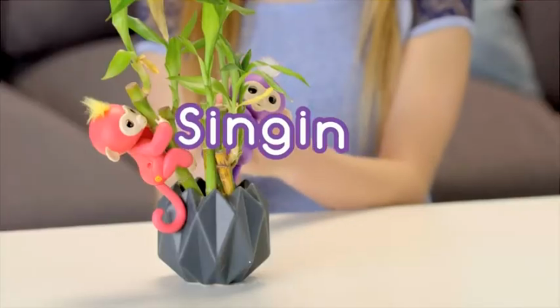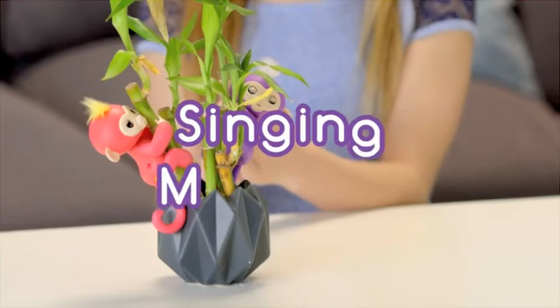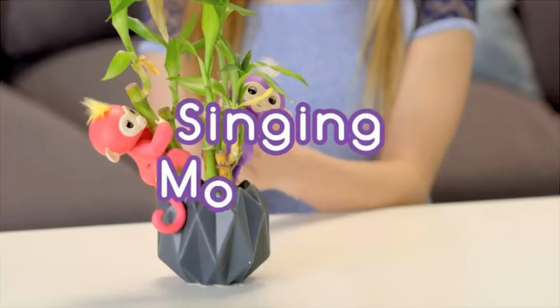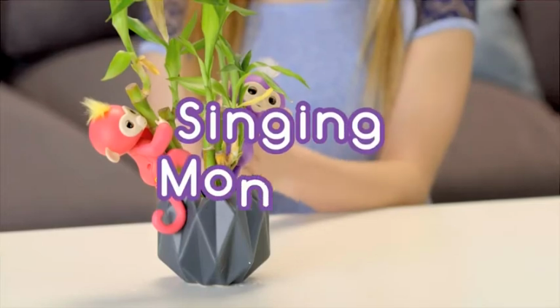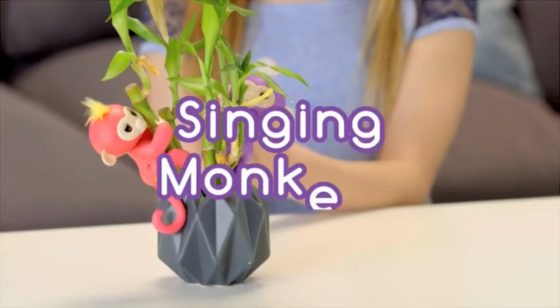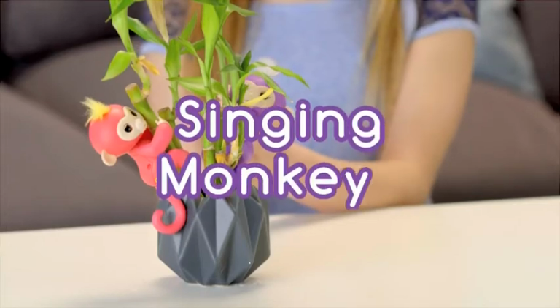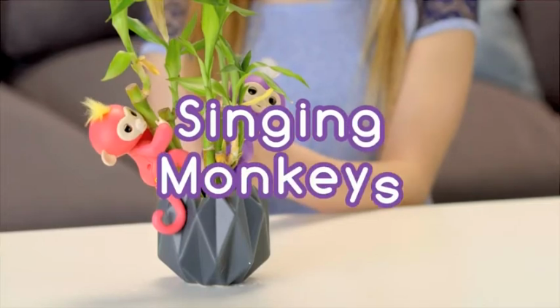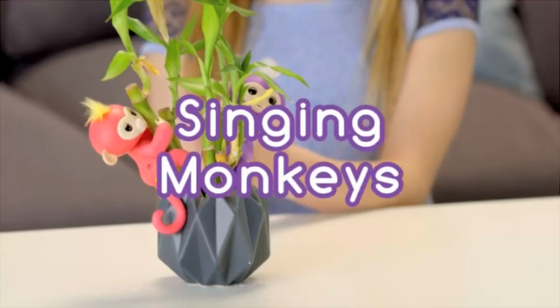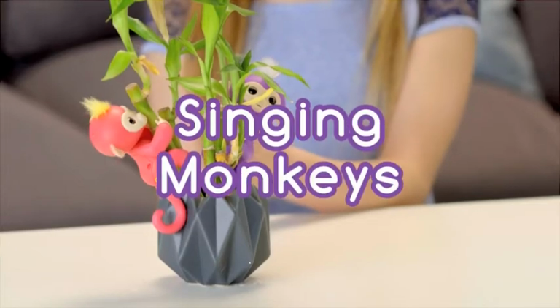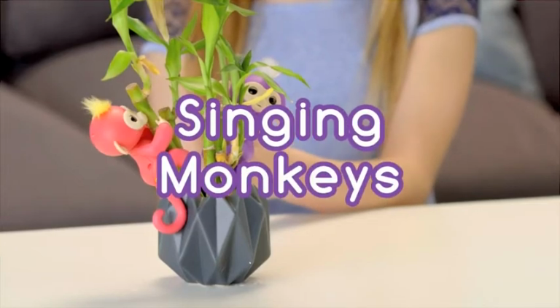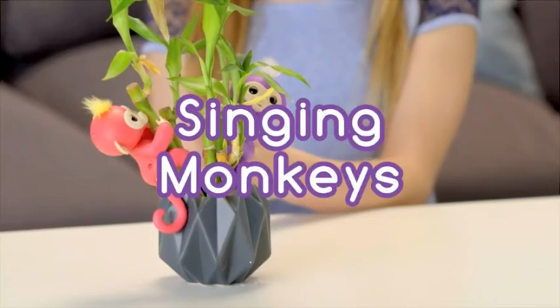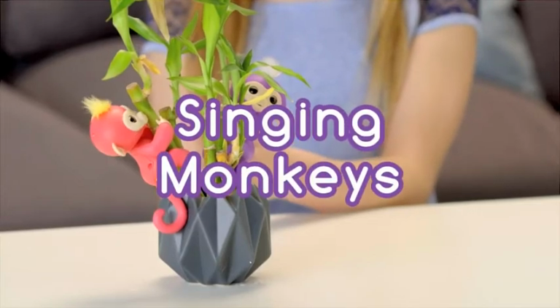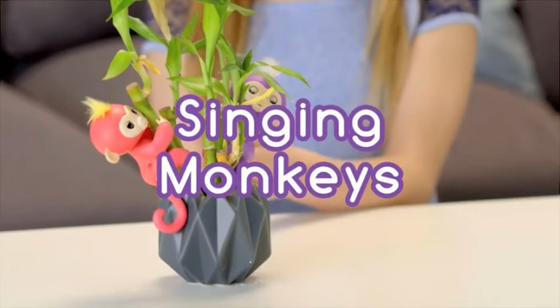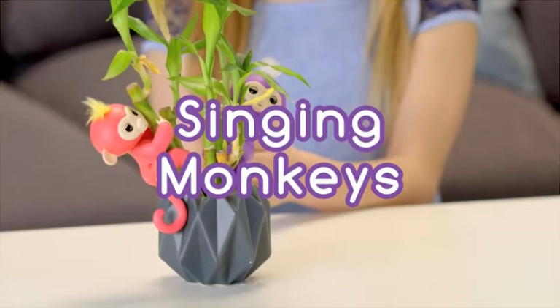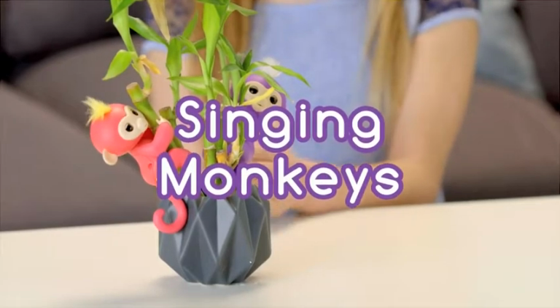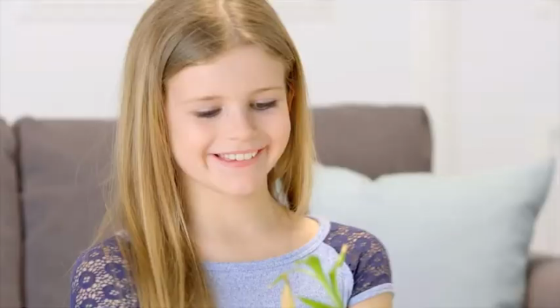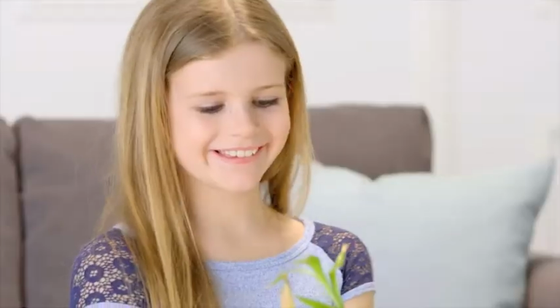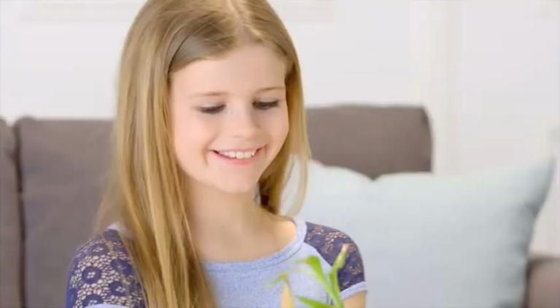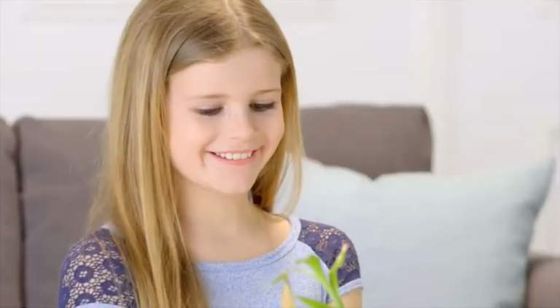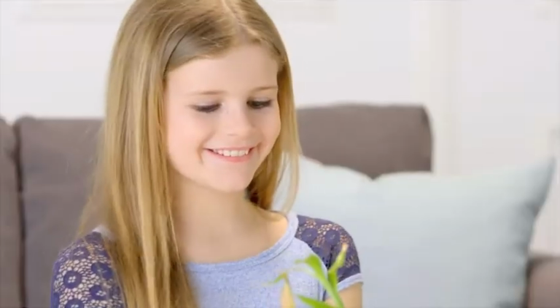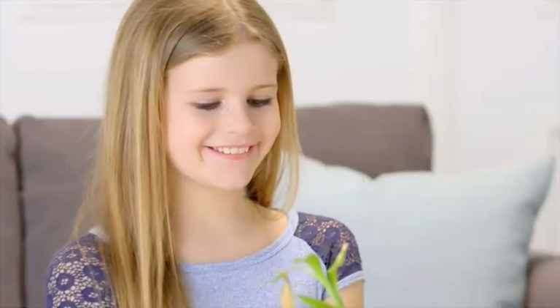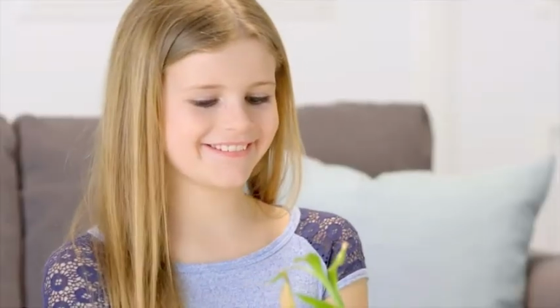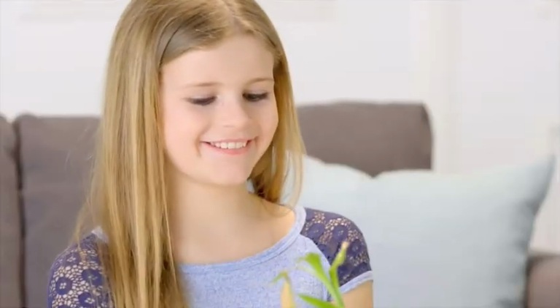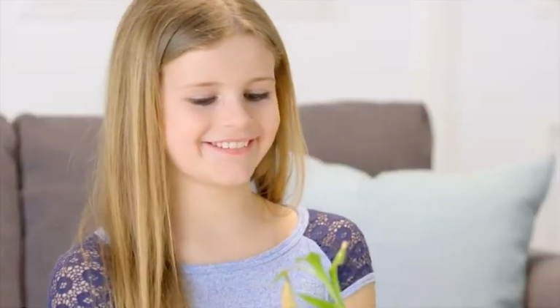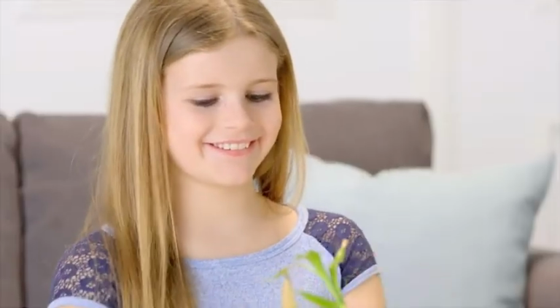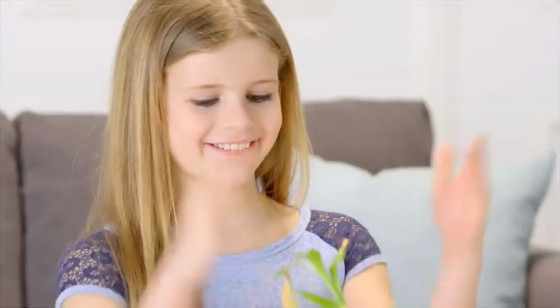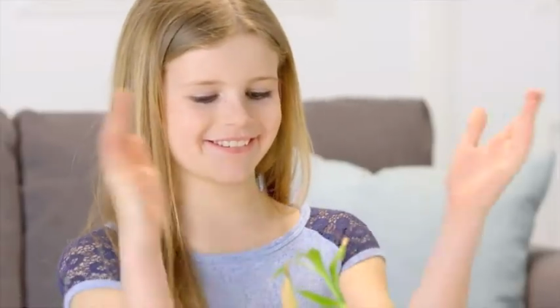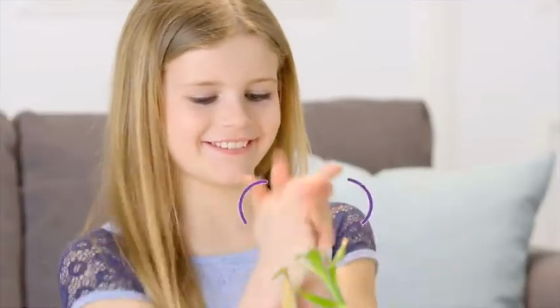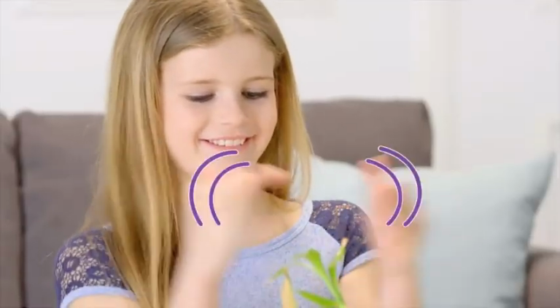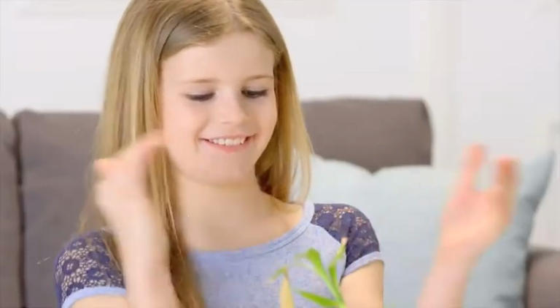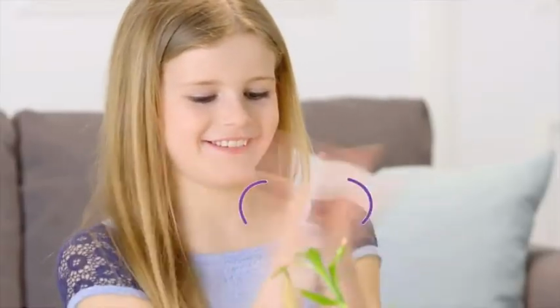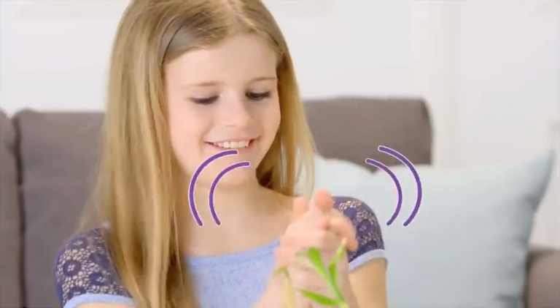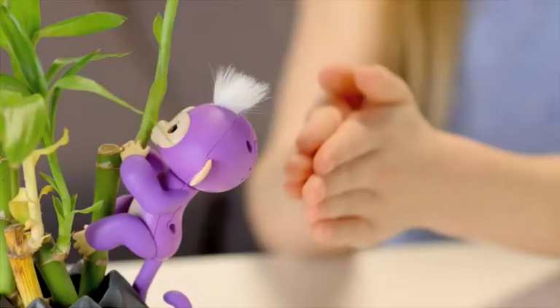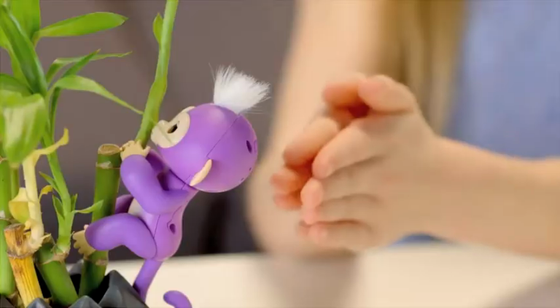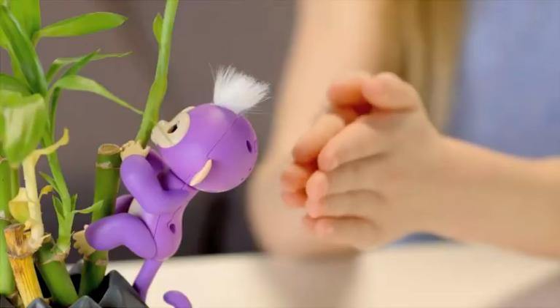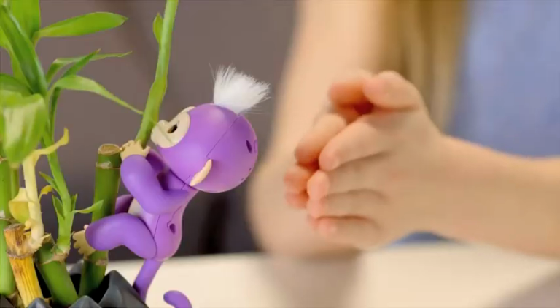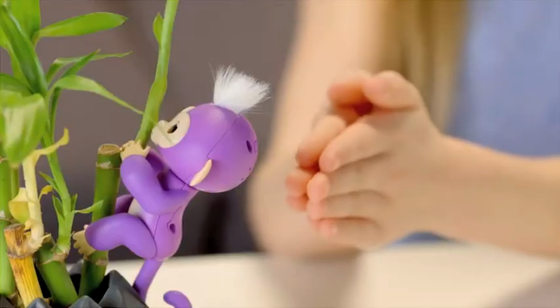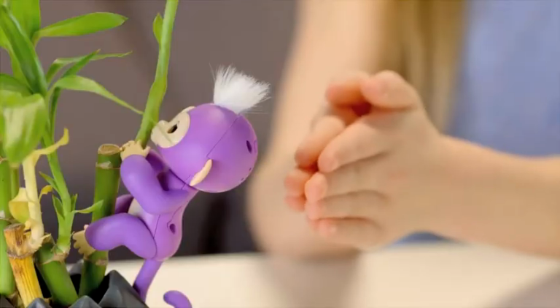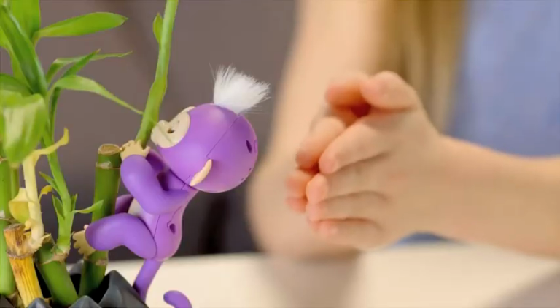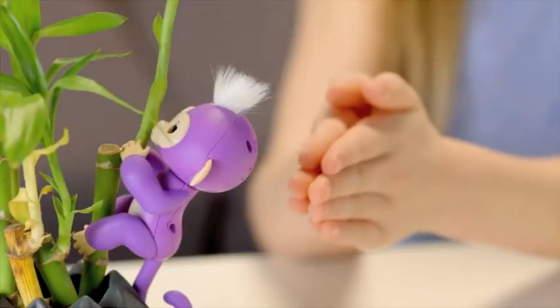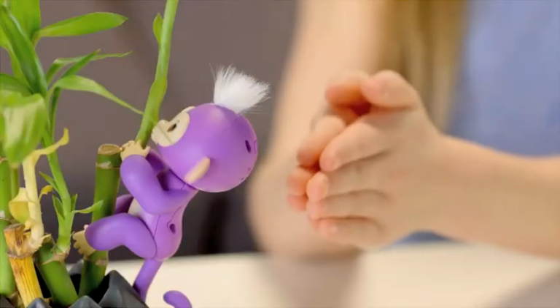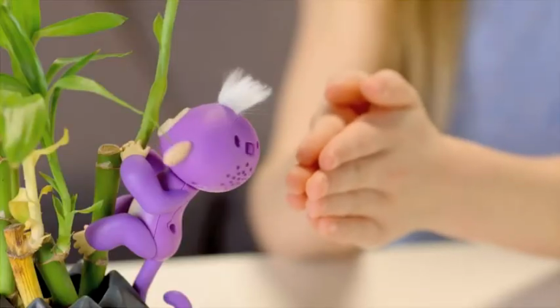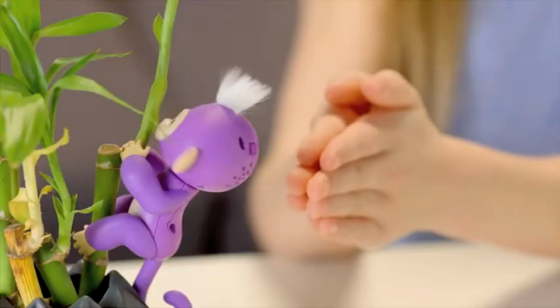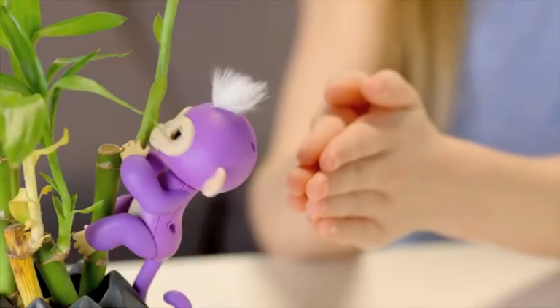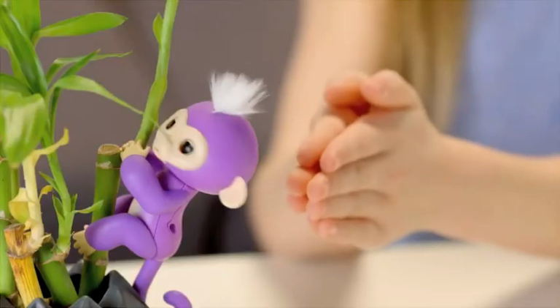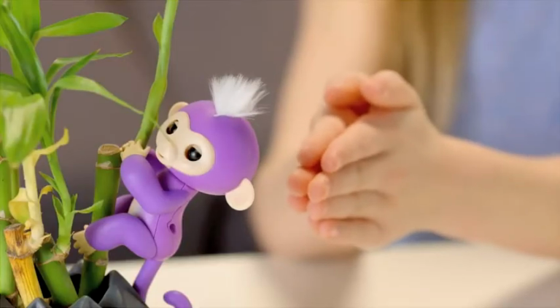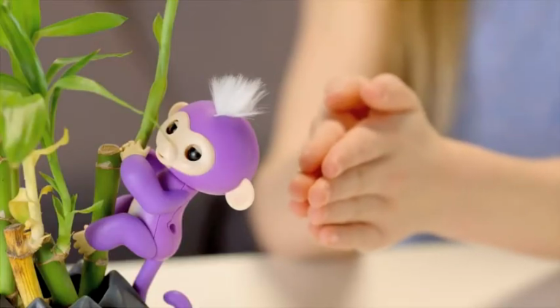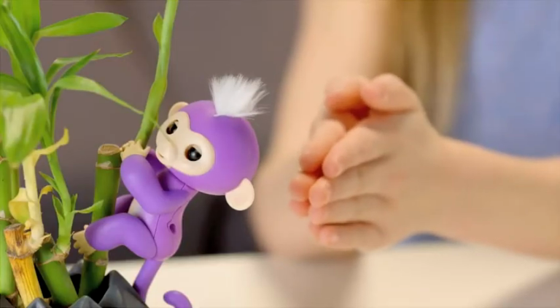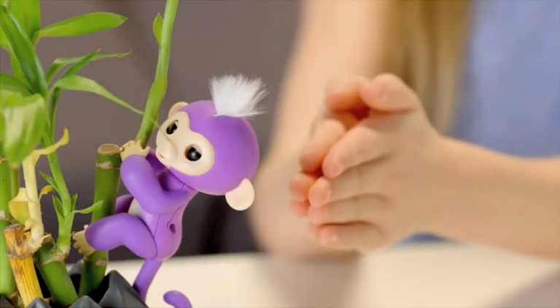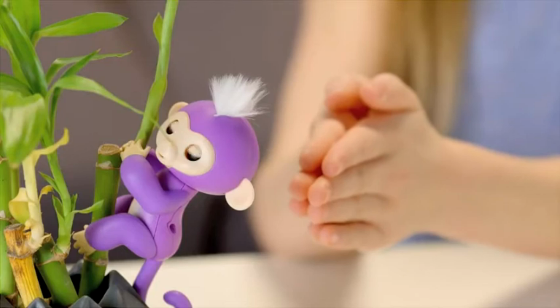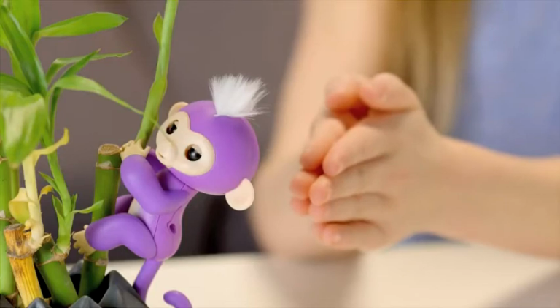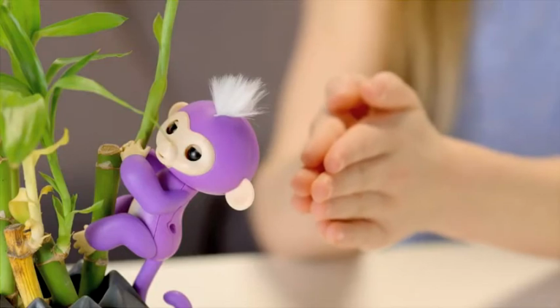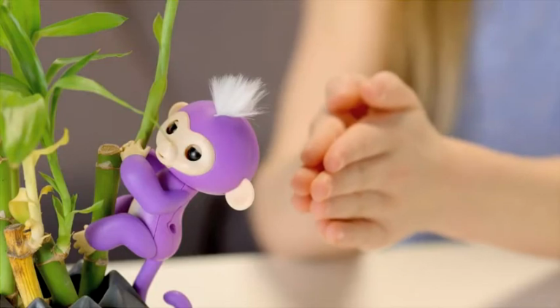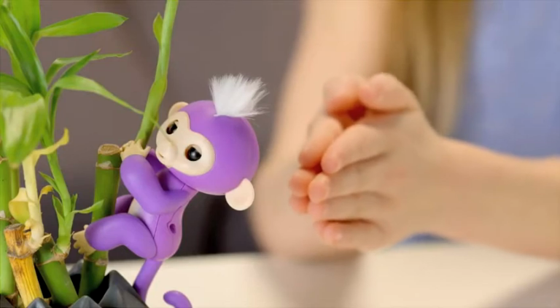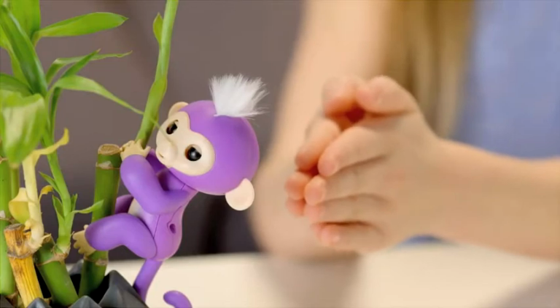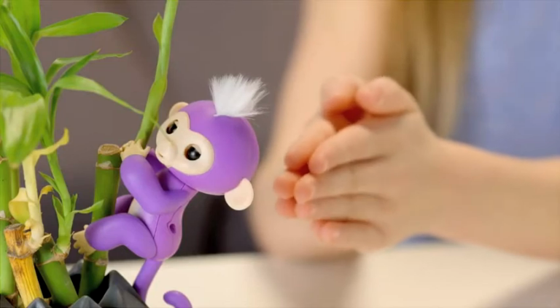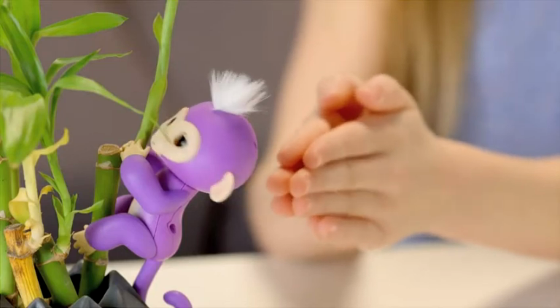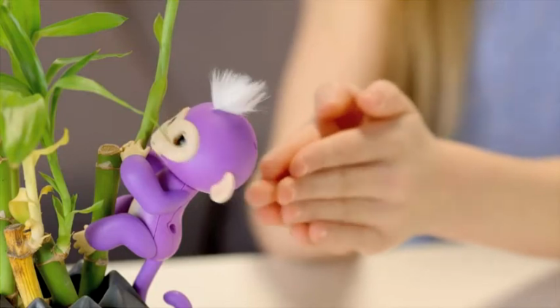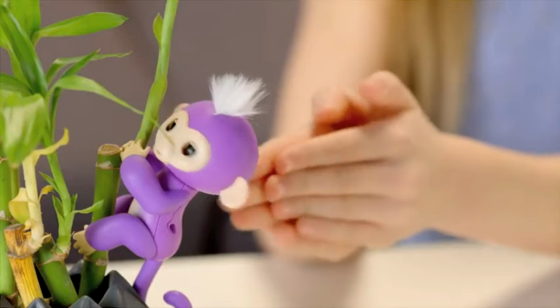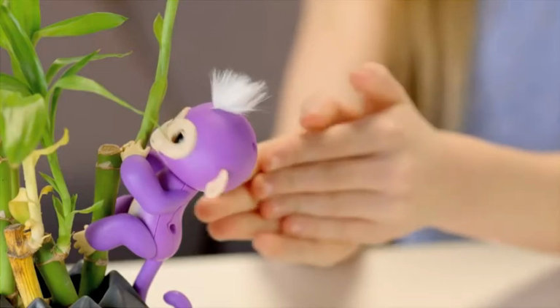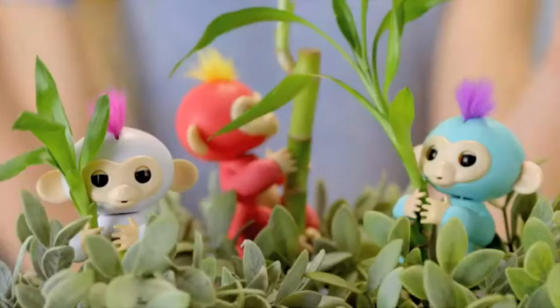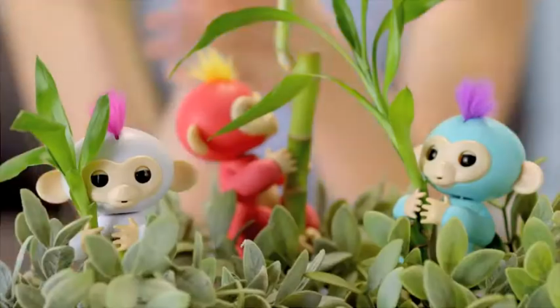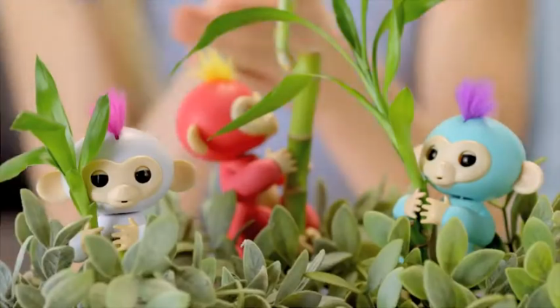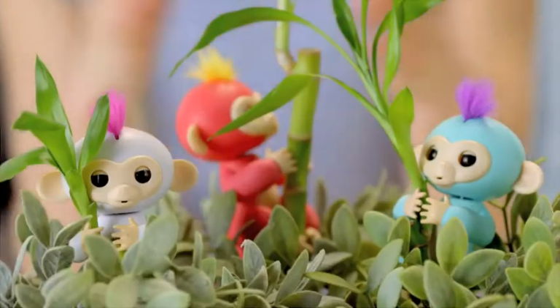Clap twice to get your monkey to sing a happy monkey tune. If you have more than one Fingerlings baby monkey, you can make them sing together.